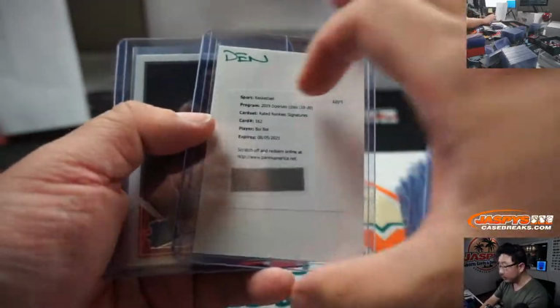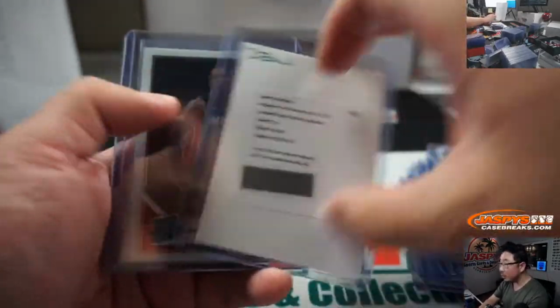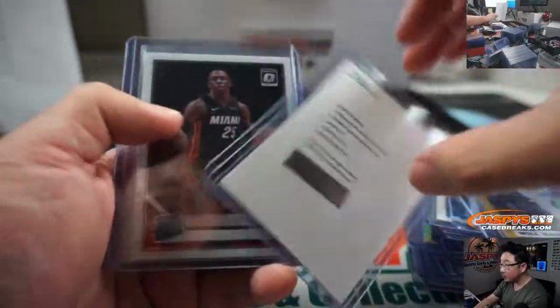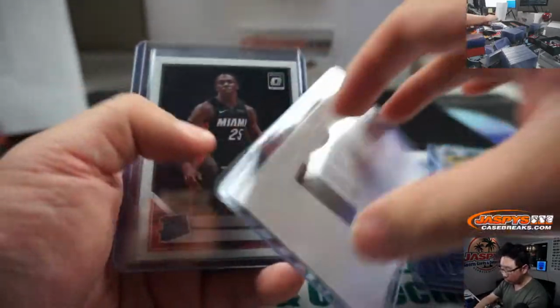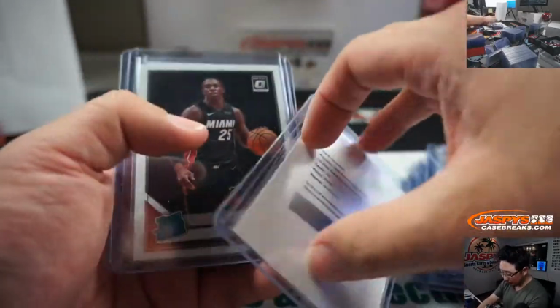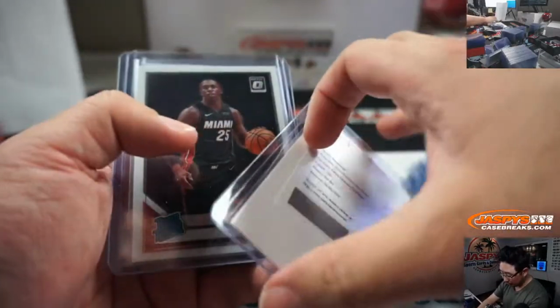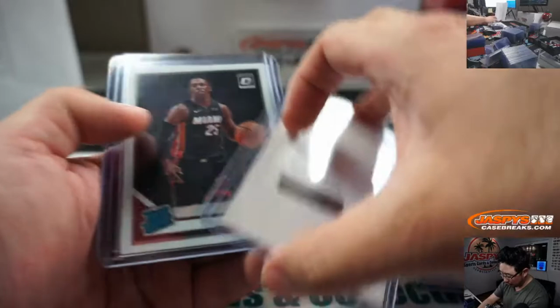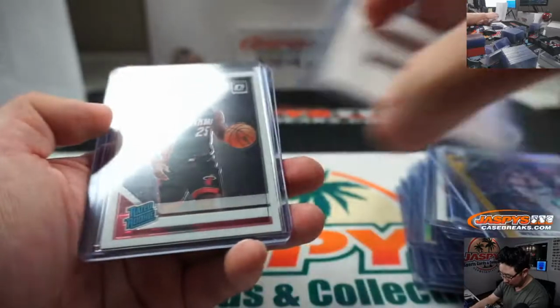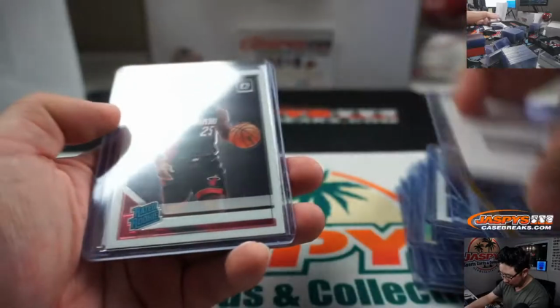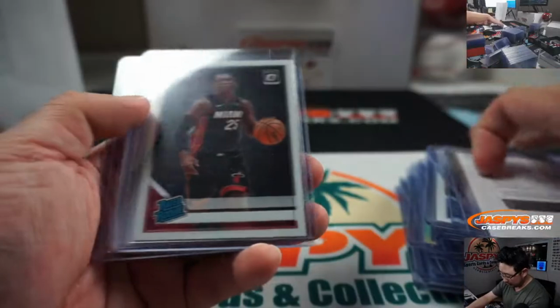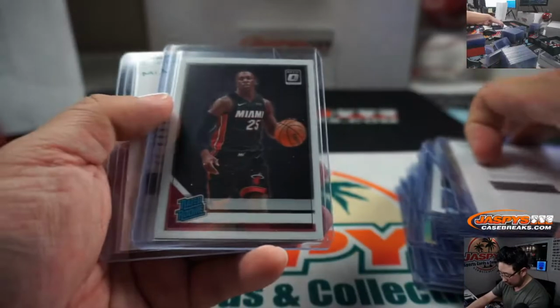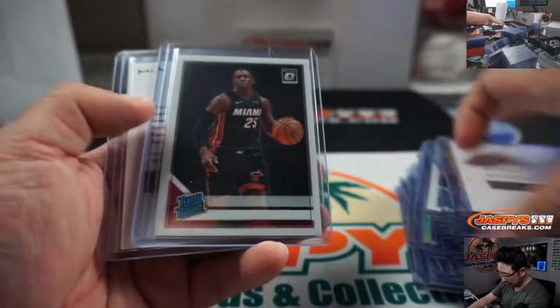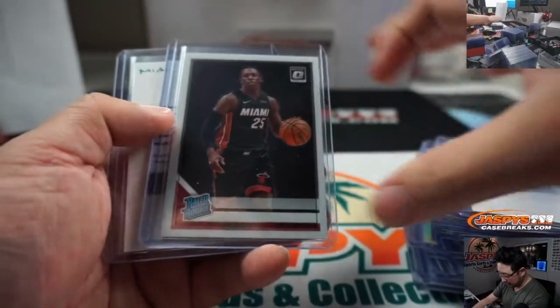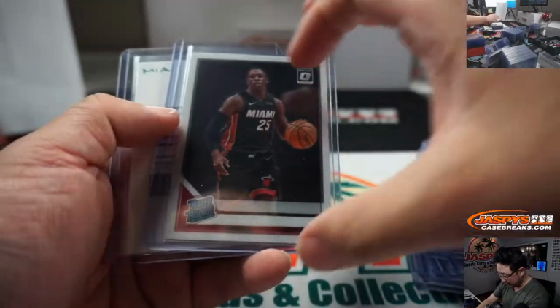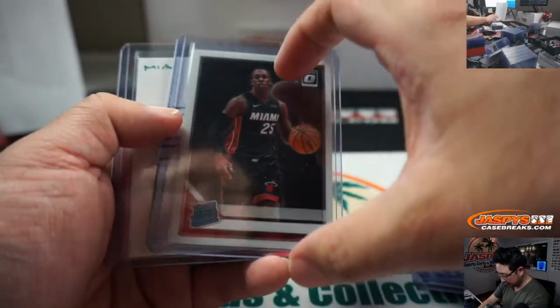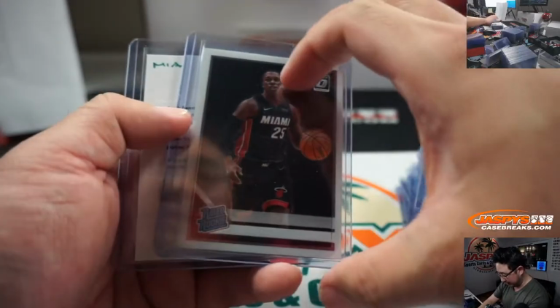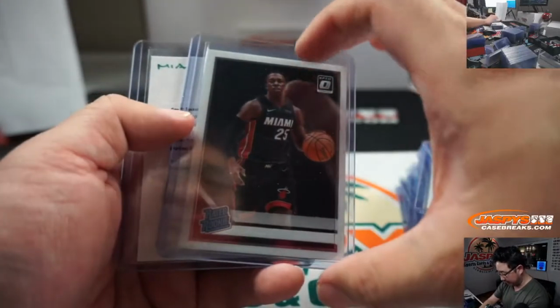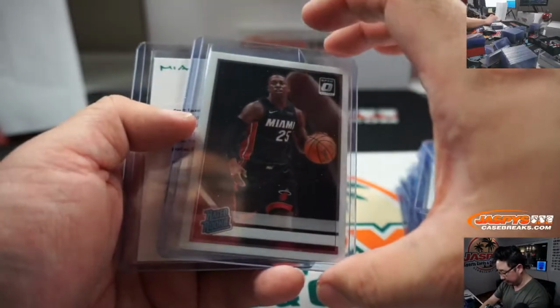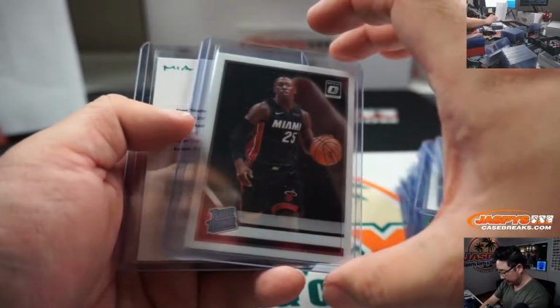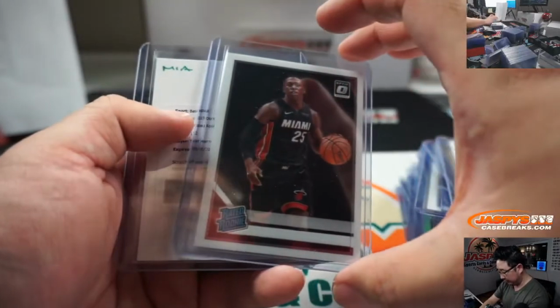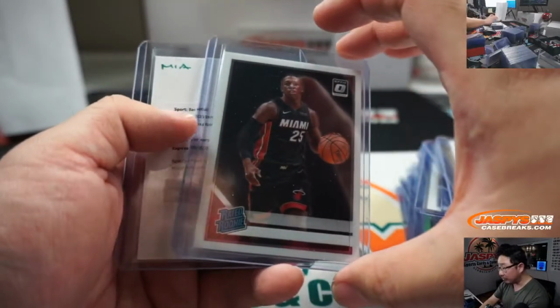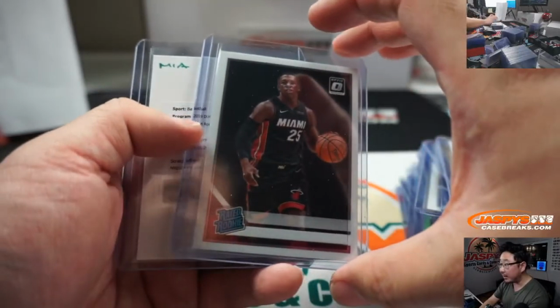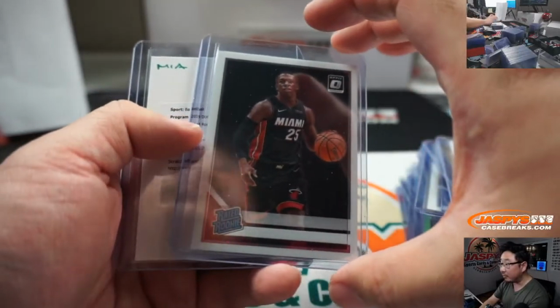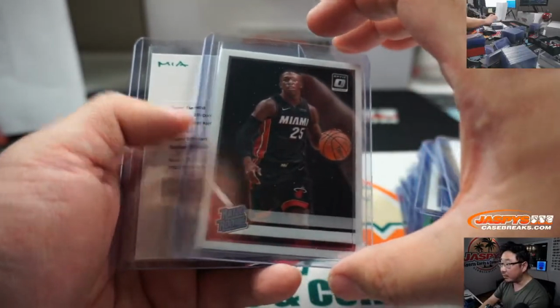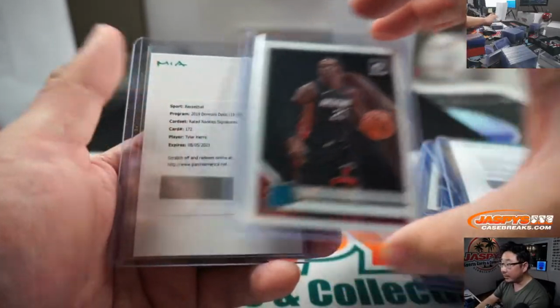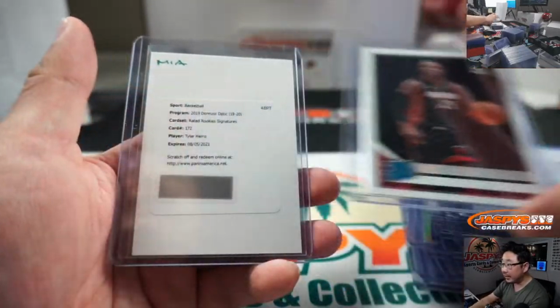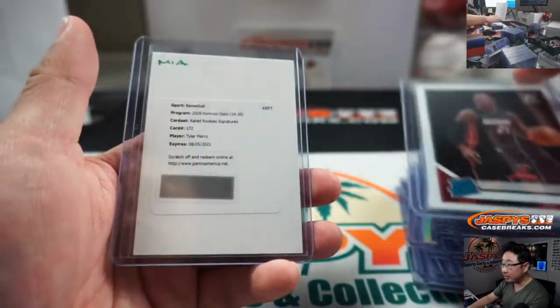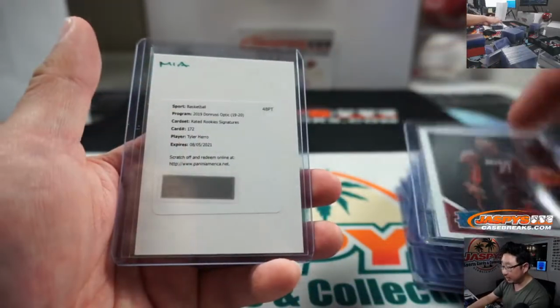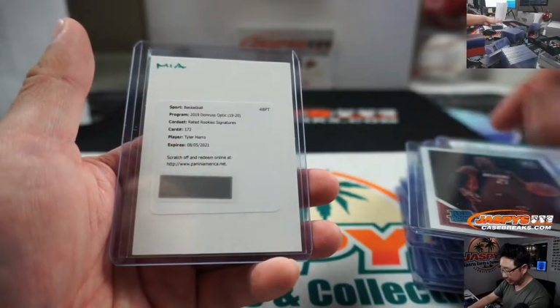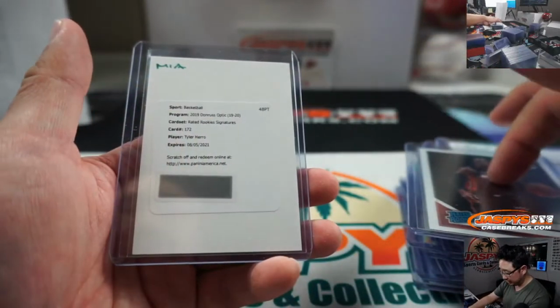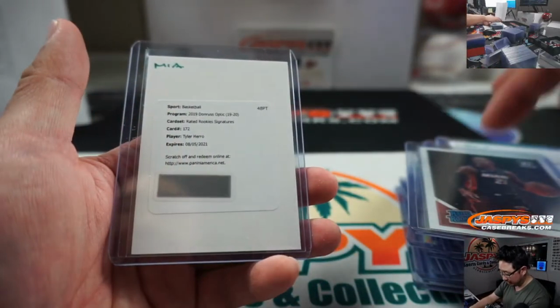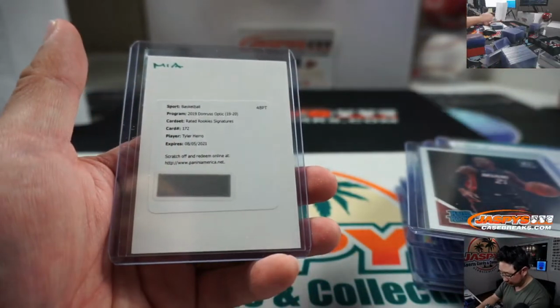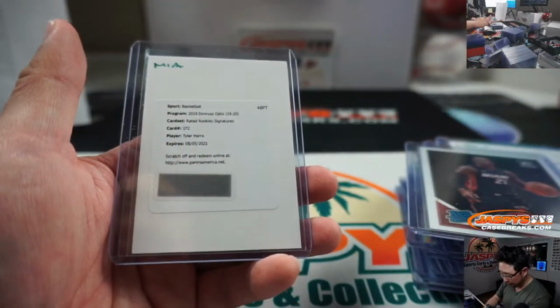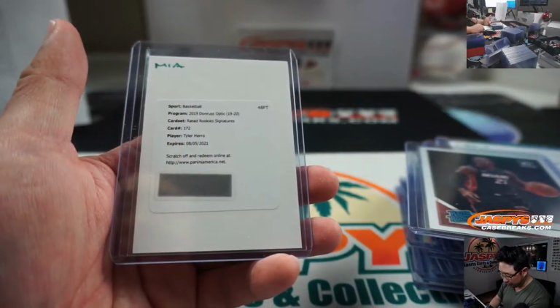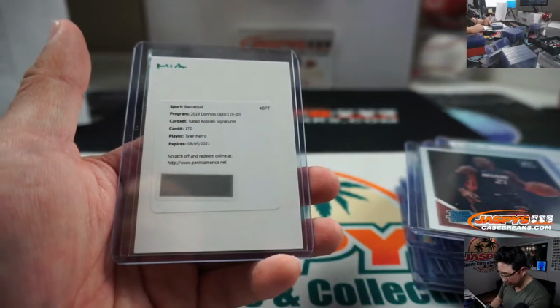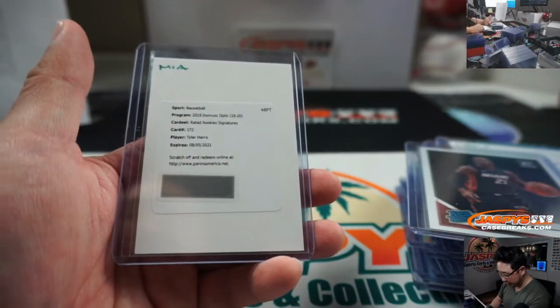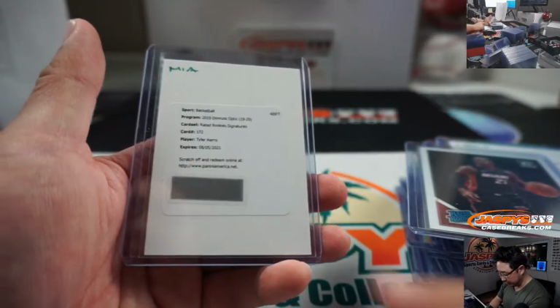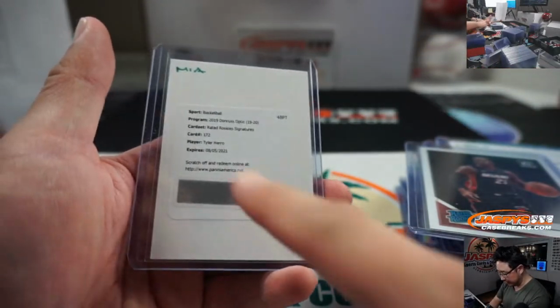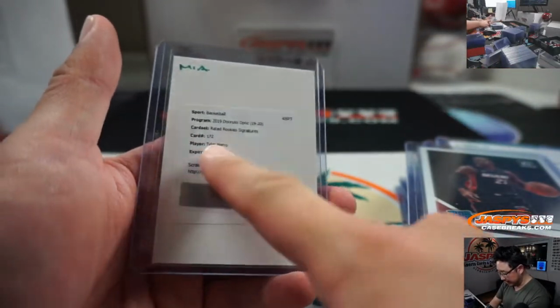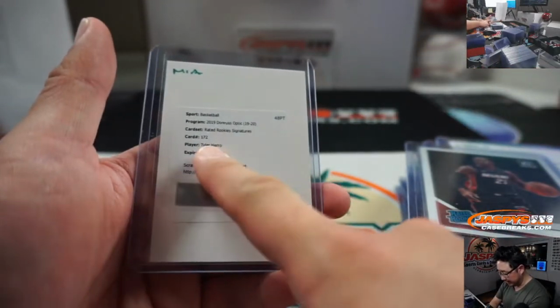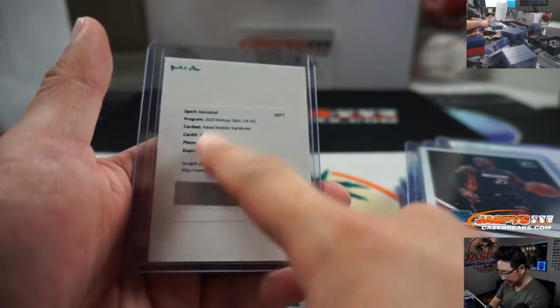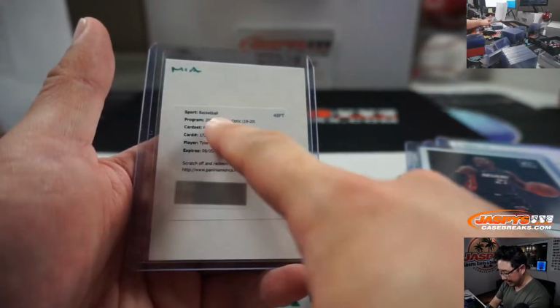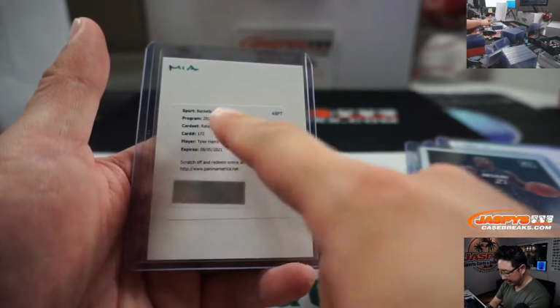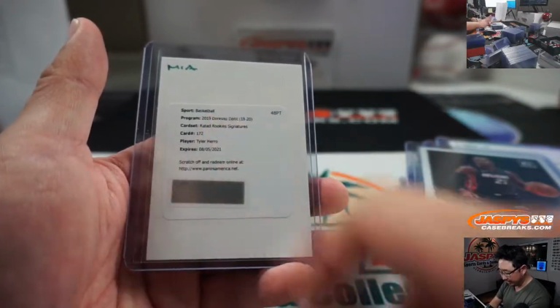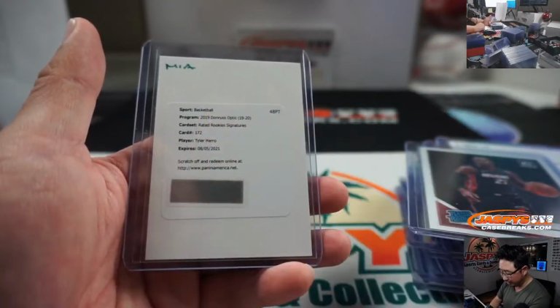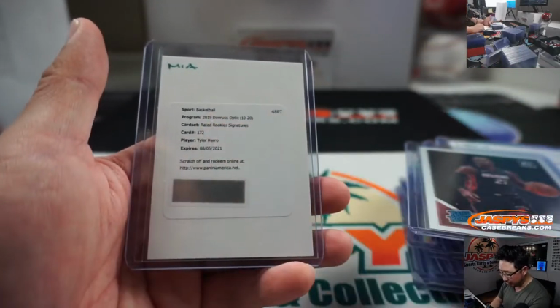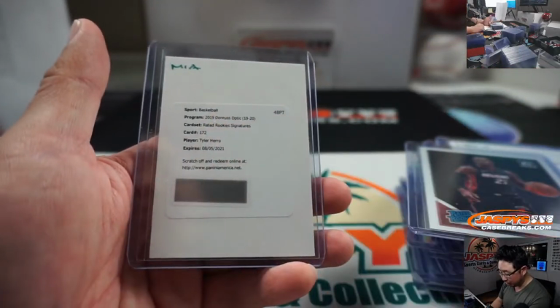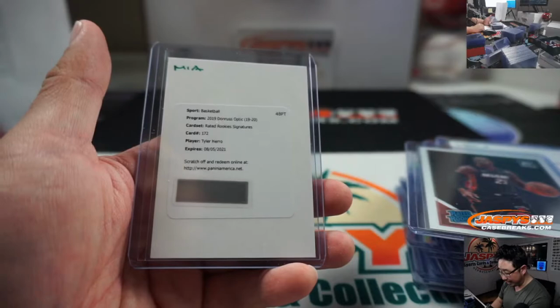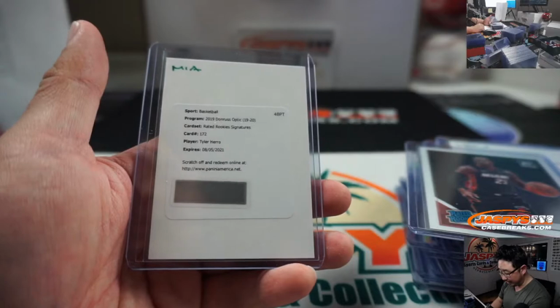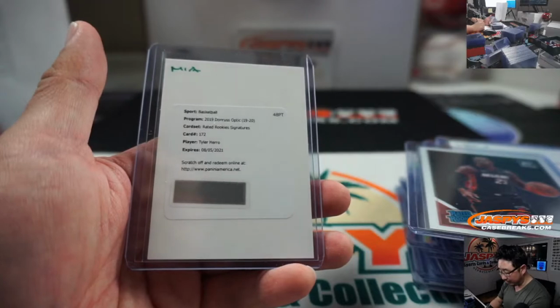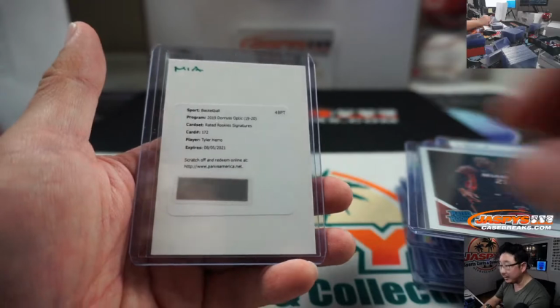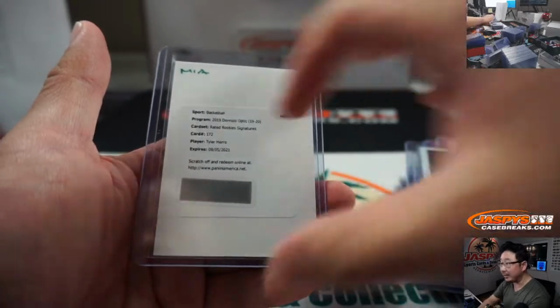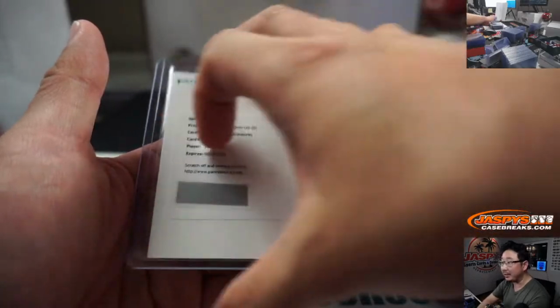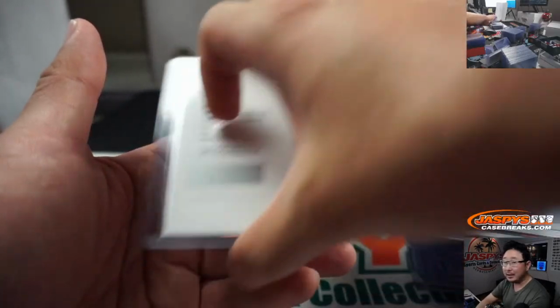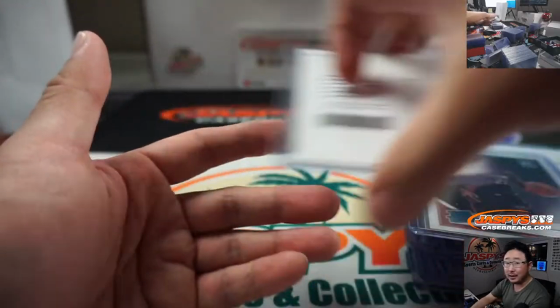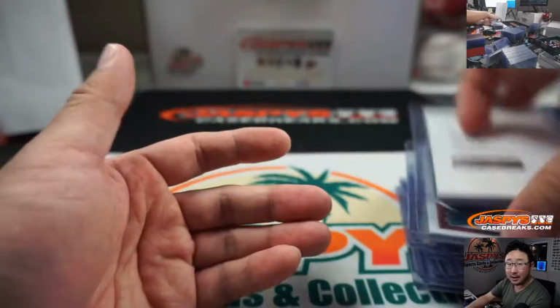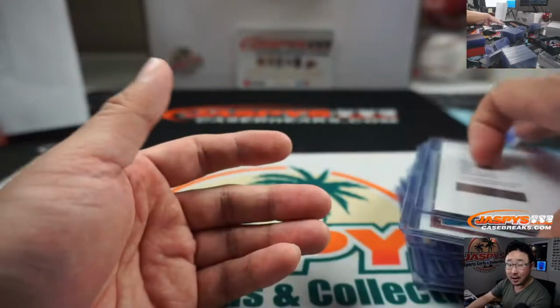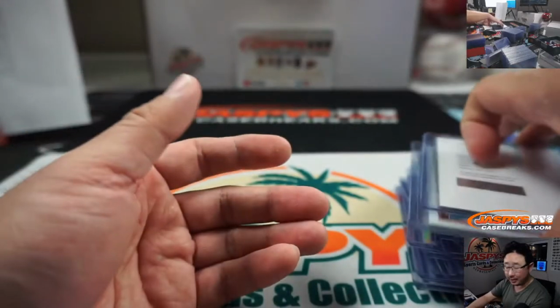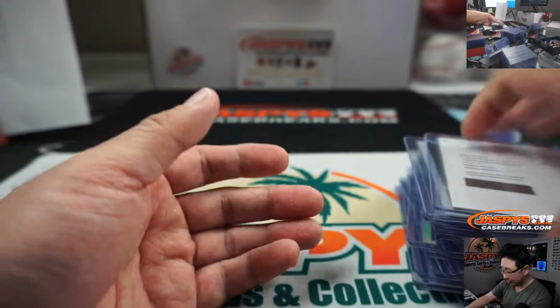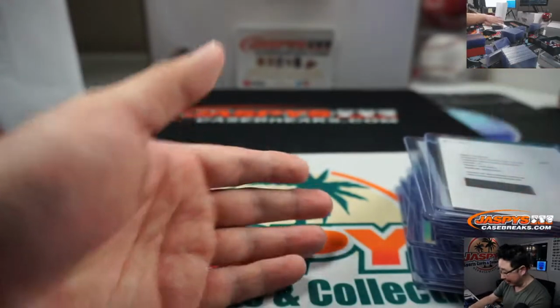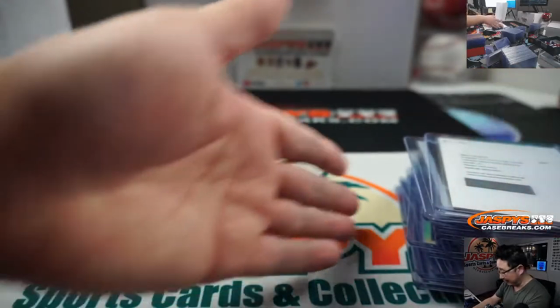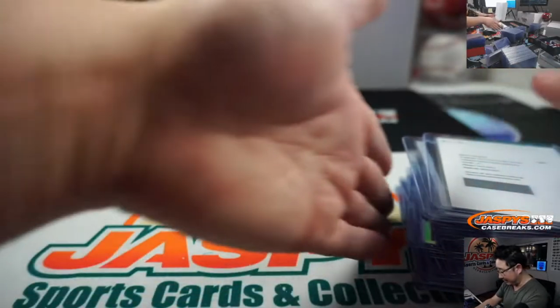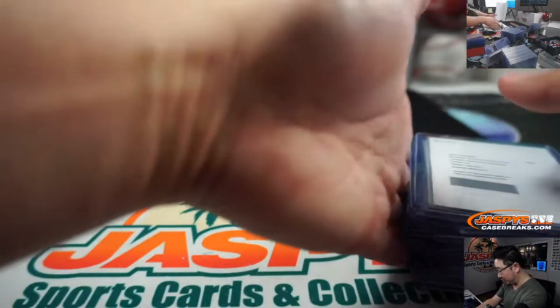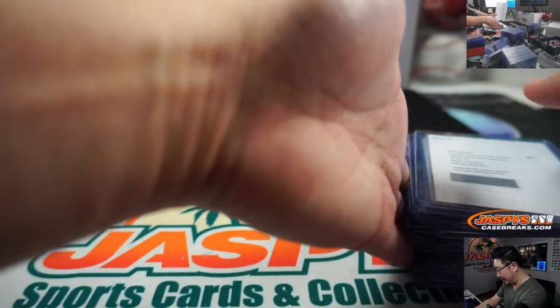Bol Bol autograph, rated rookie Kendrick Nunn — saw a few of those — and a Tyler Hero rated rookie autograph as well.